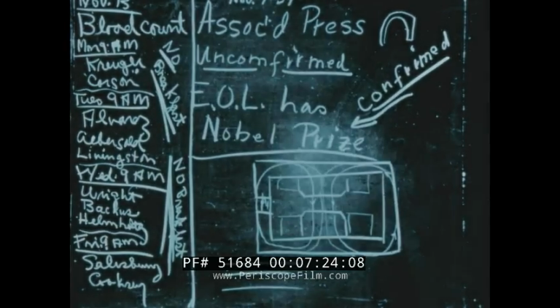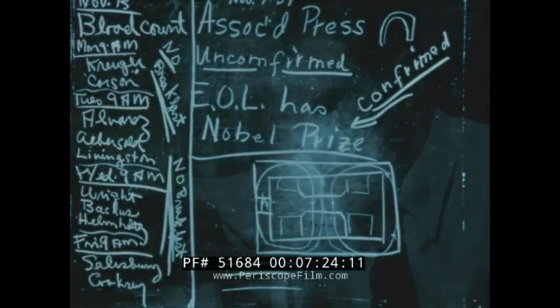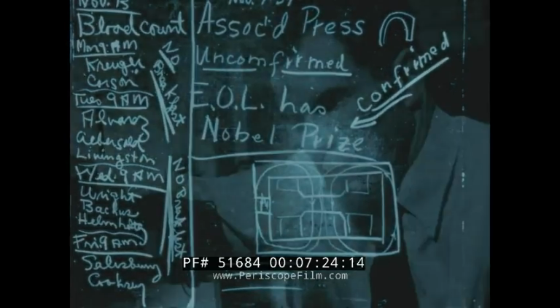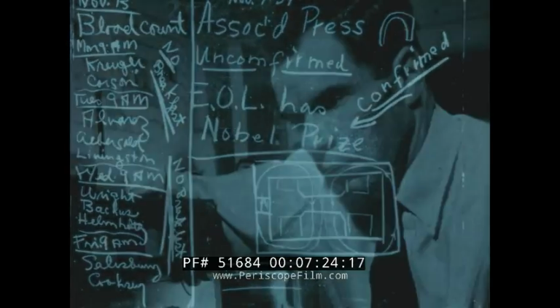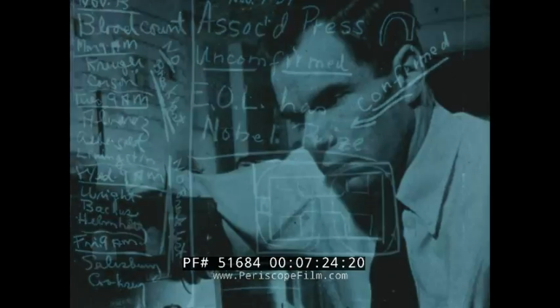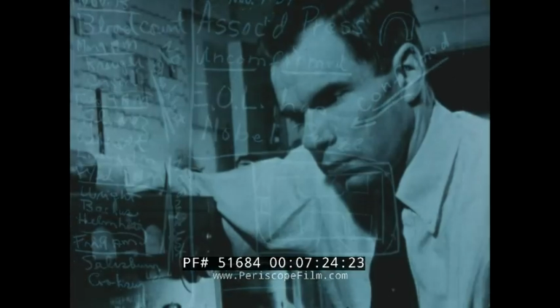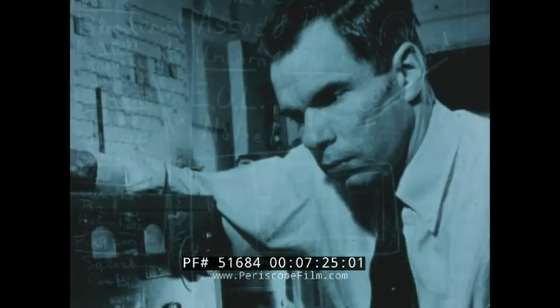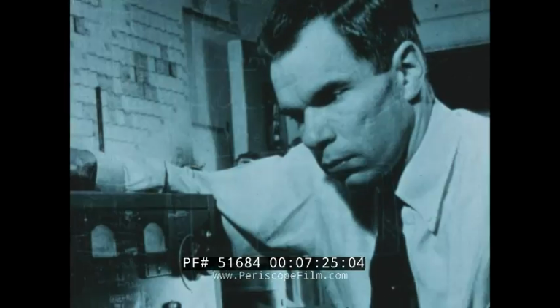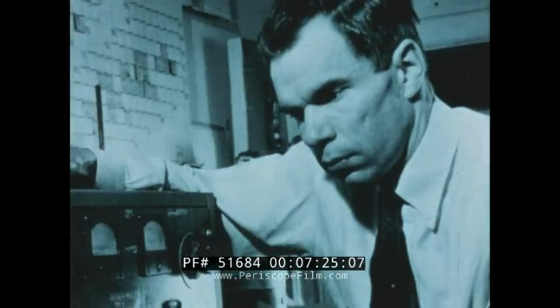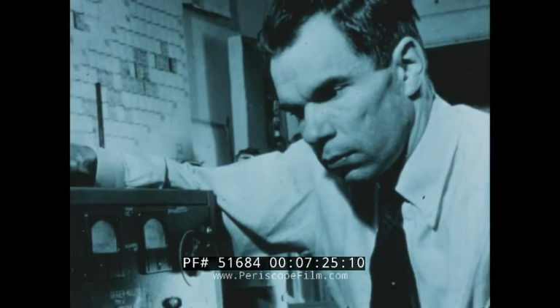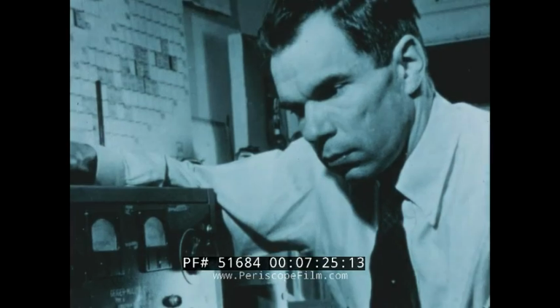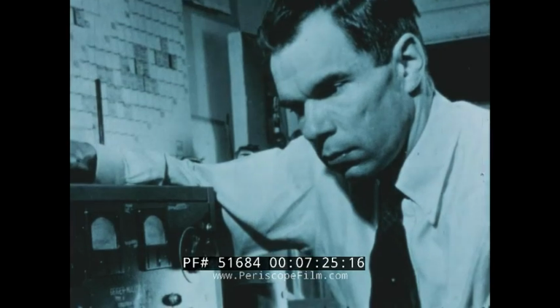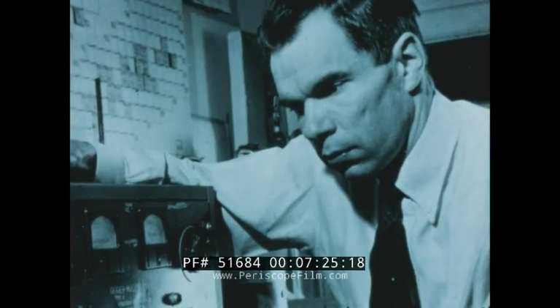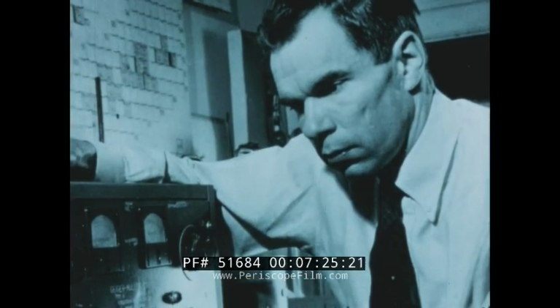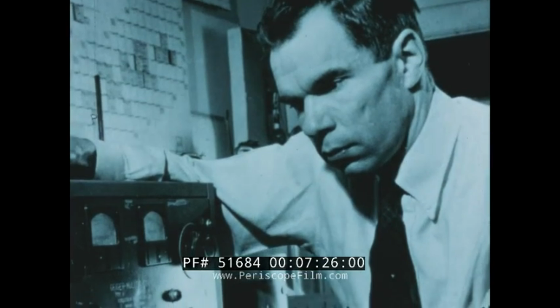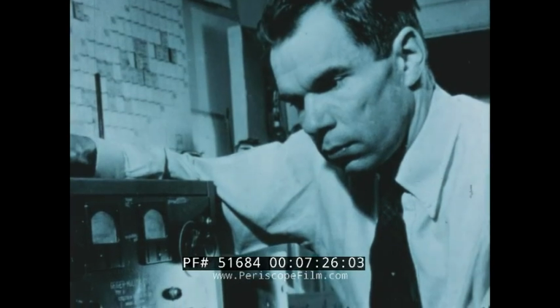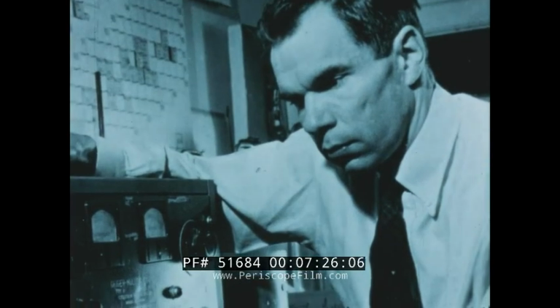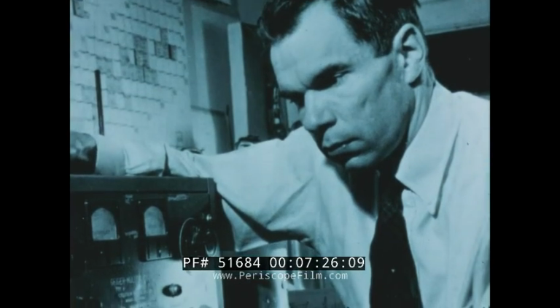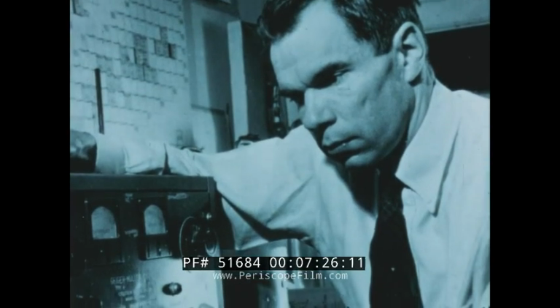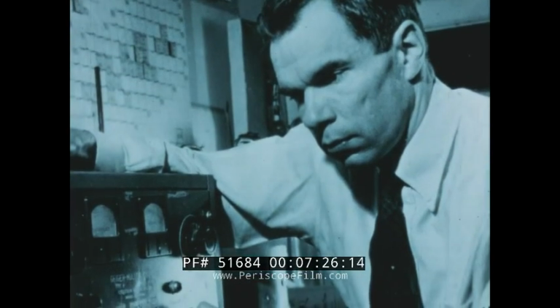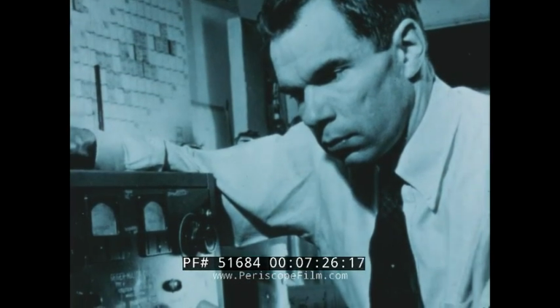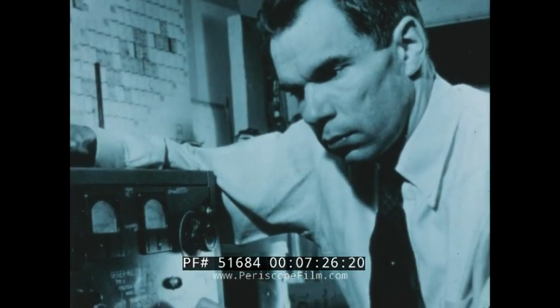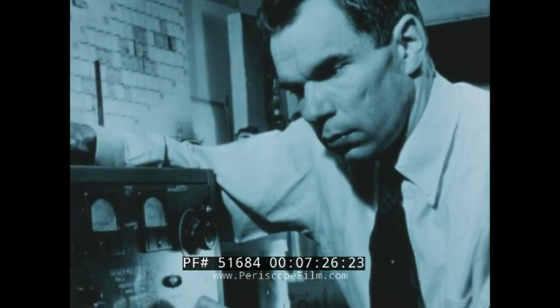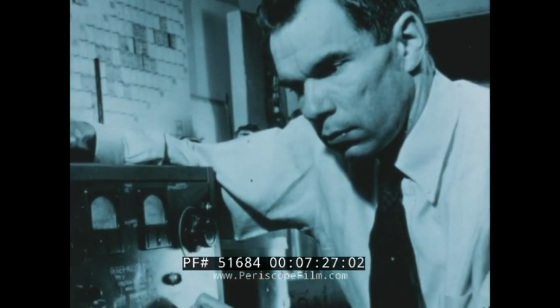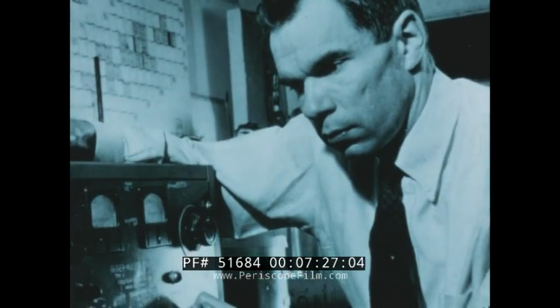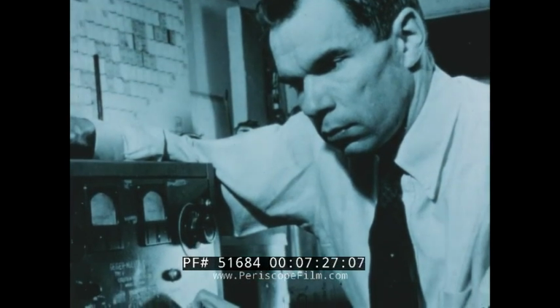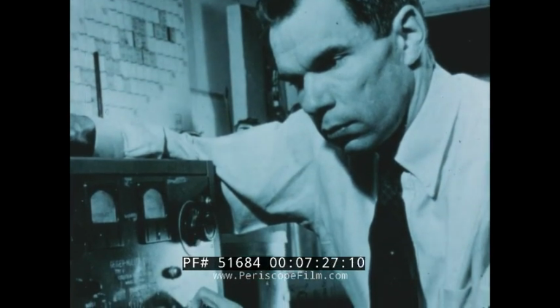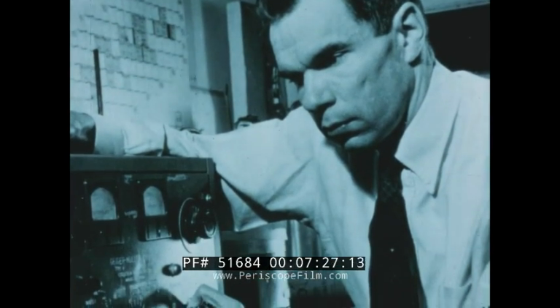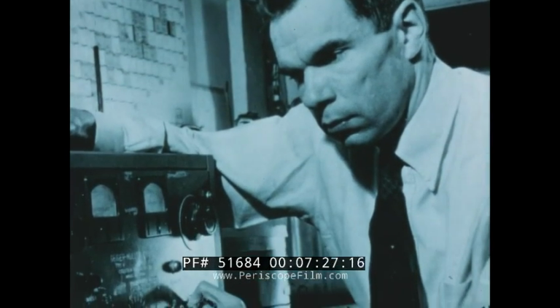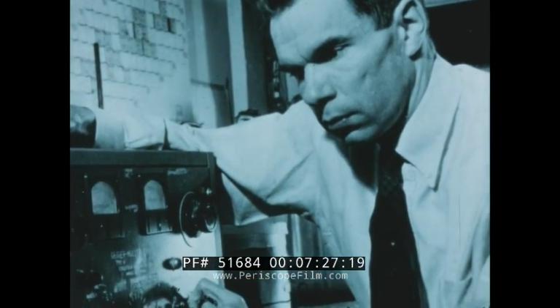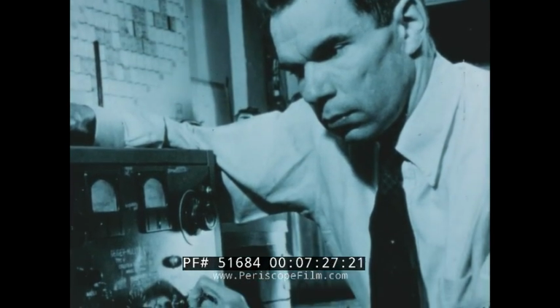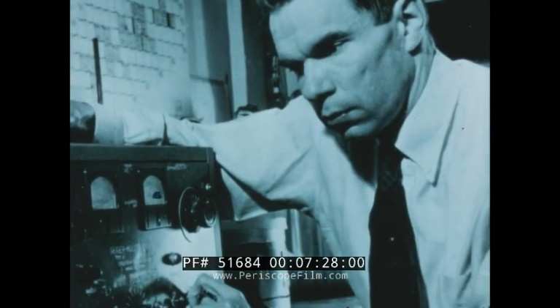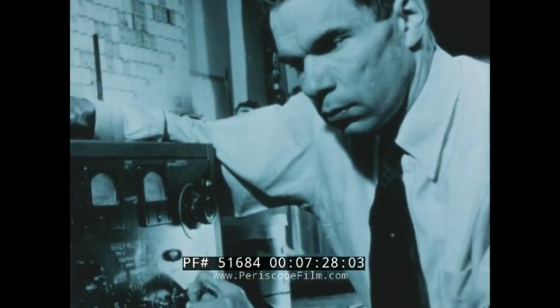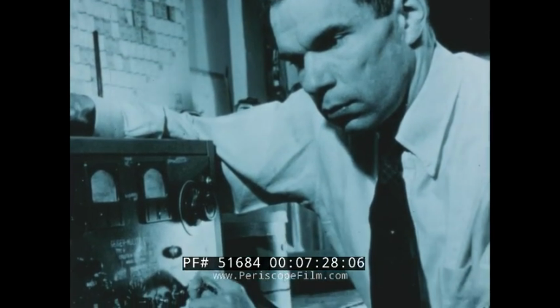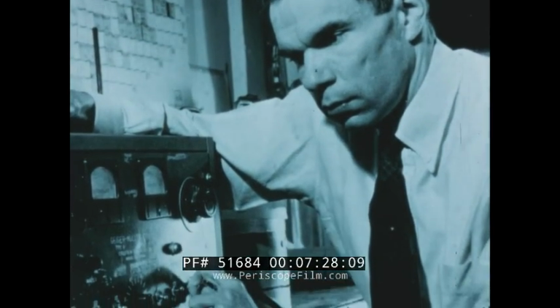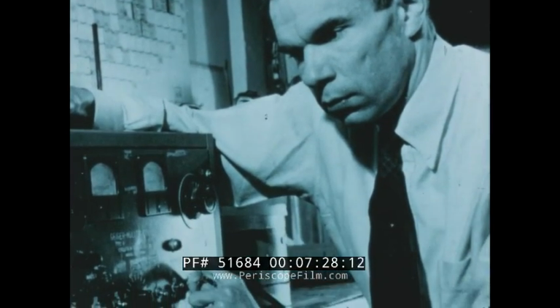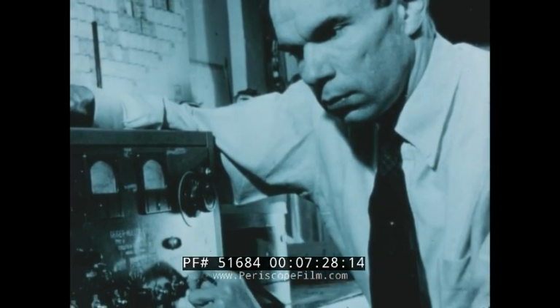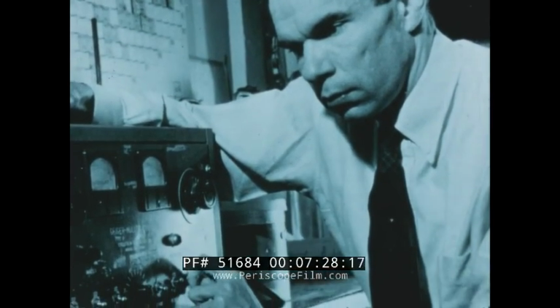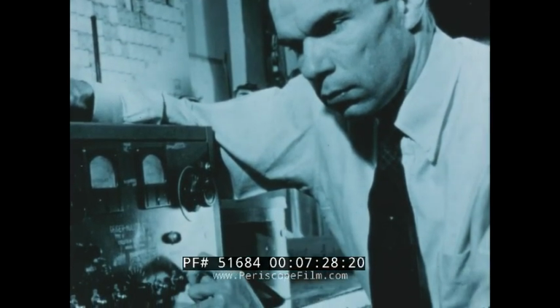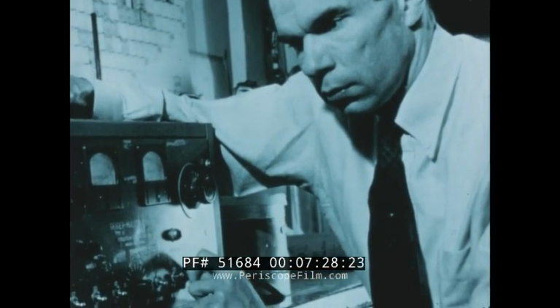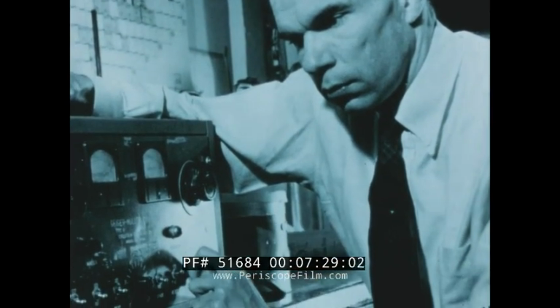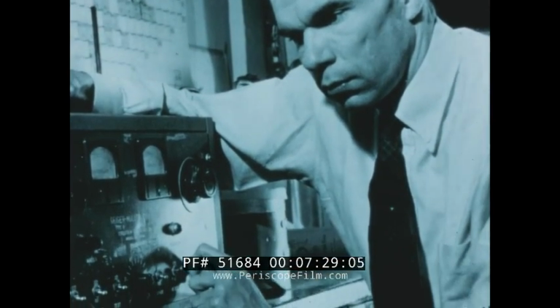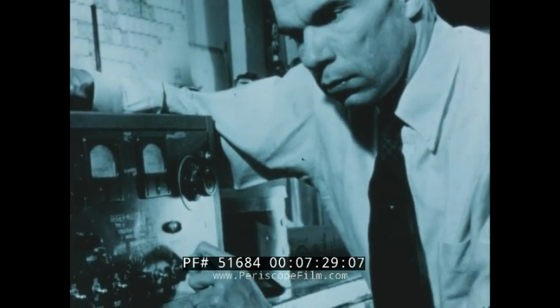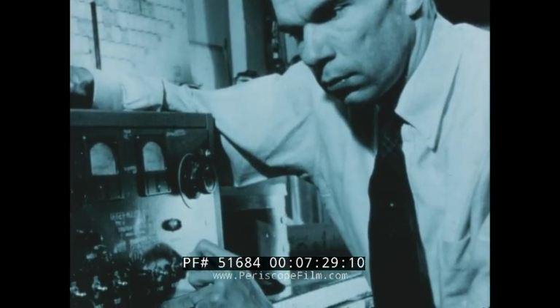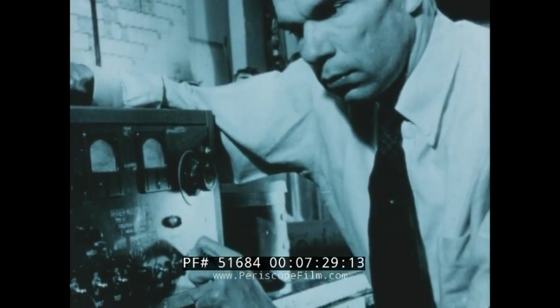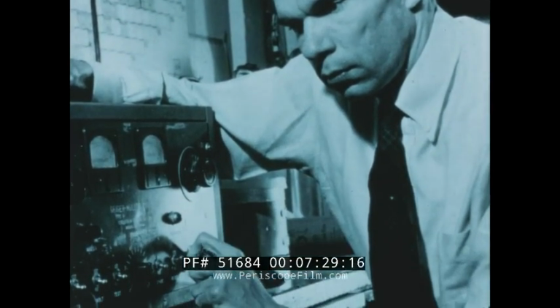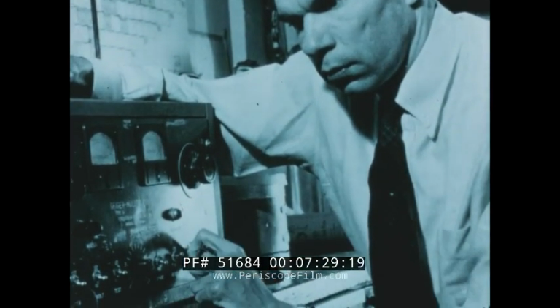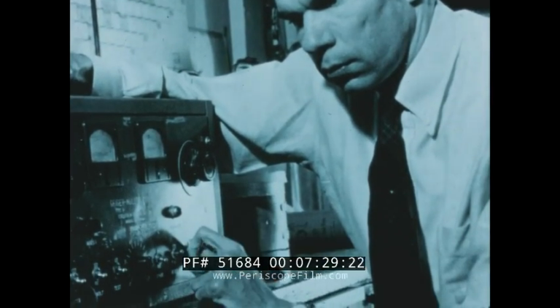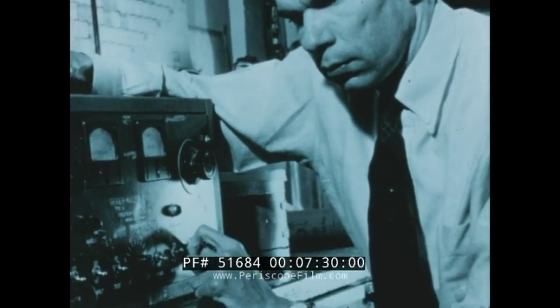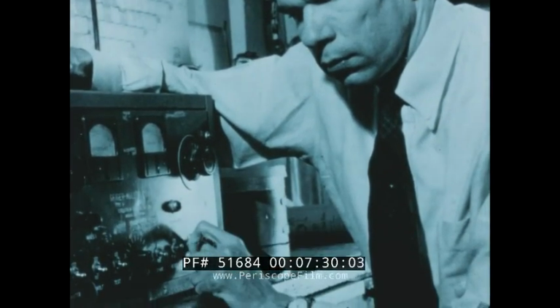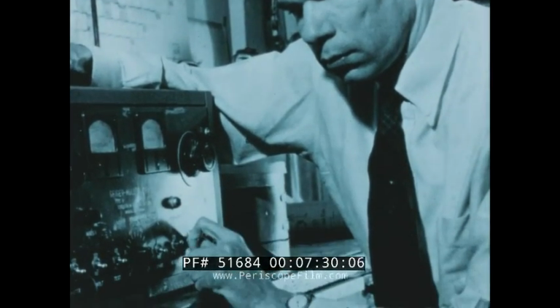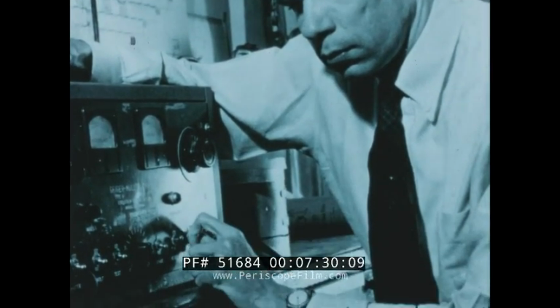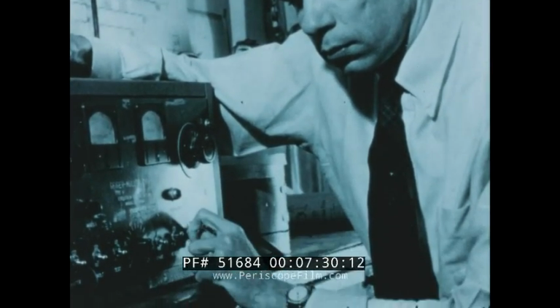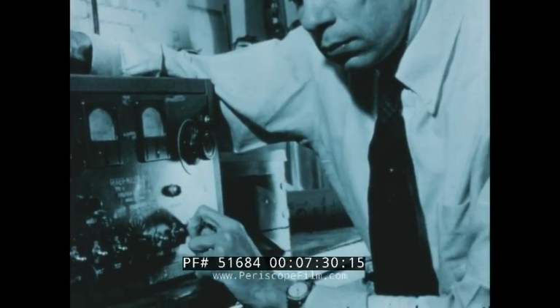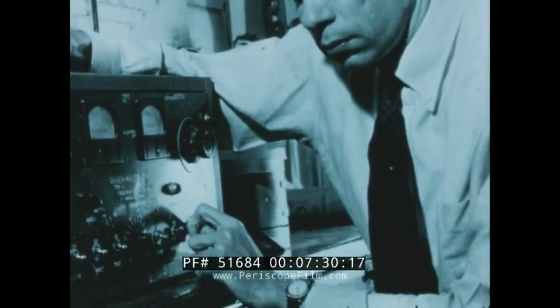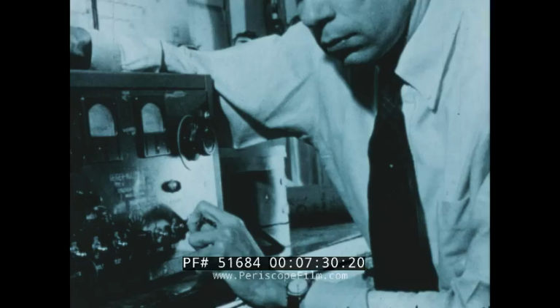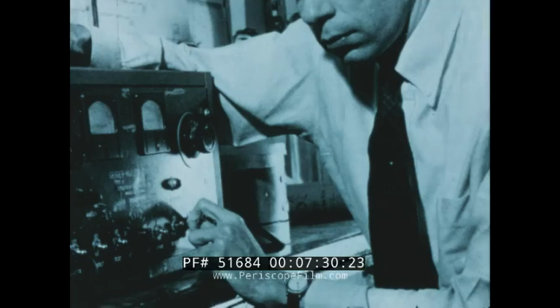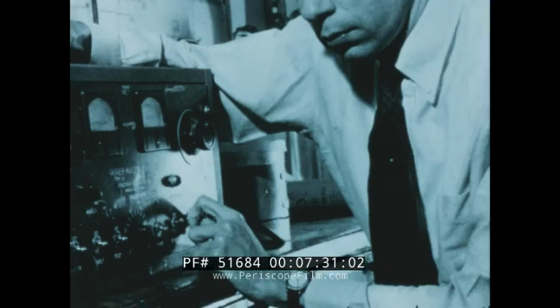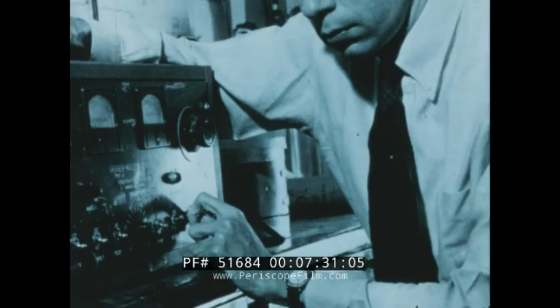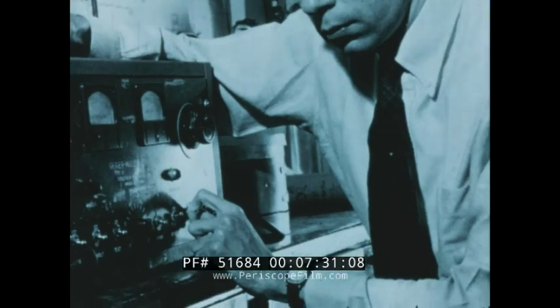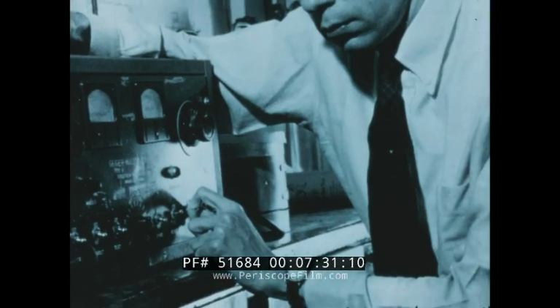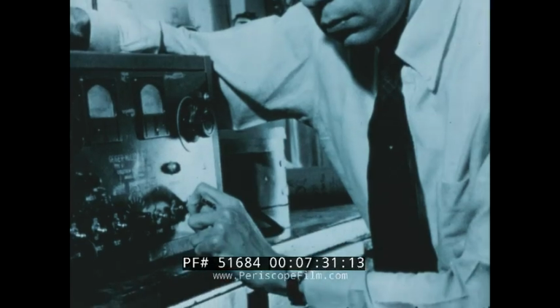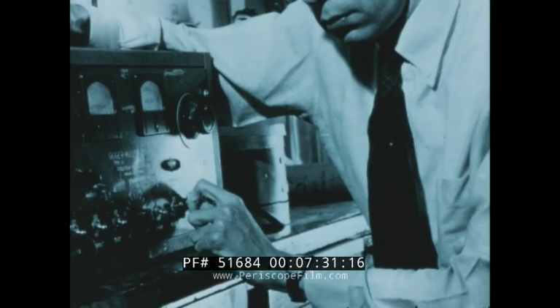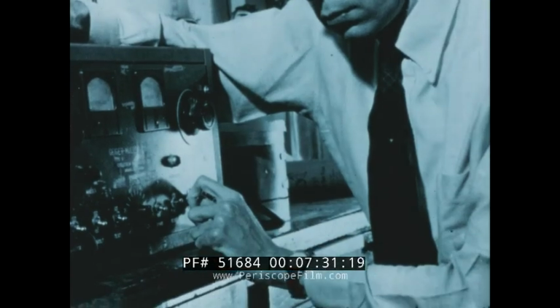It was in this research environment that Dr. Glenn T. Seaborg became a leader in the discovery of new elements heavier than uranium.